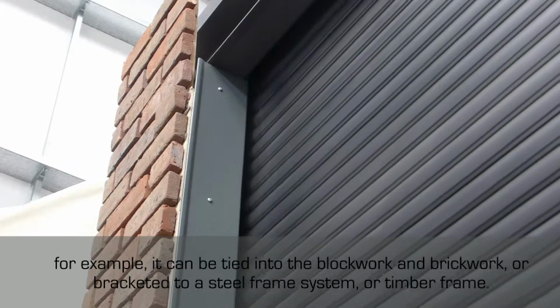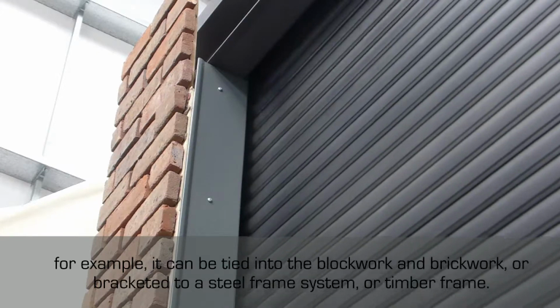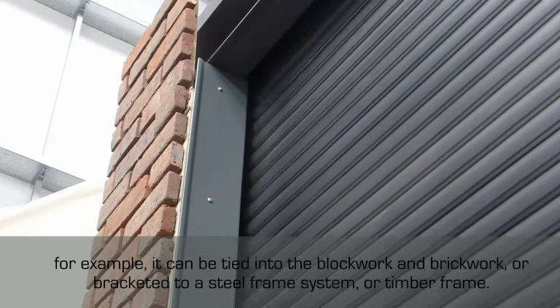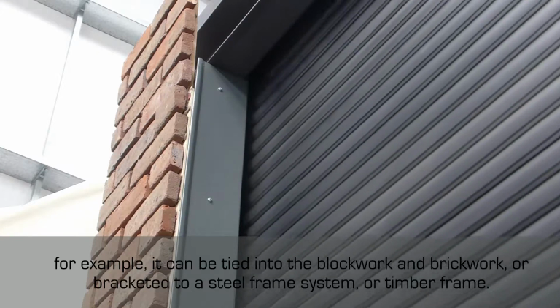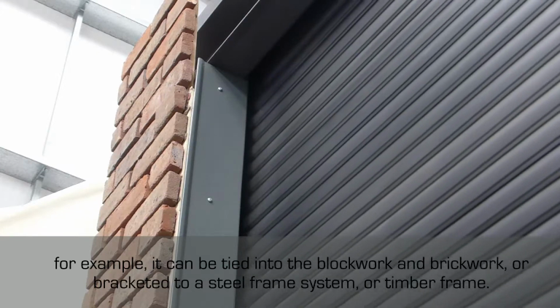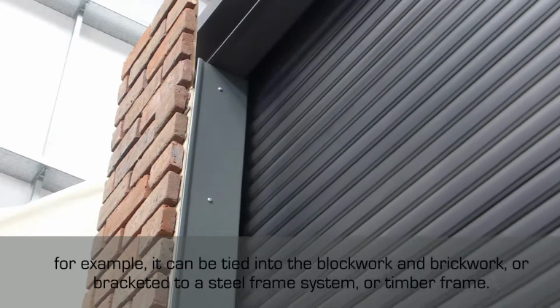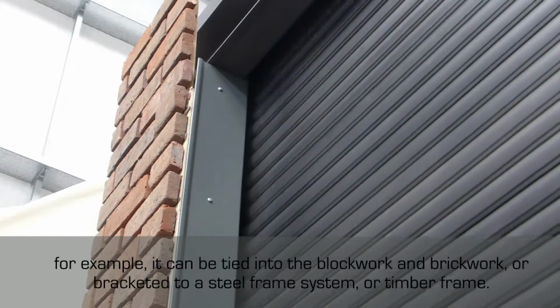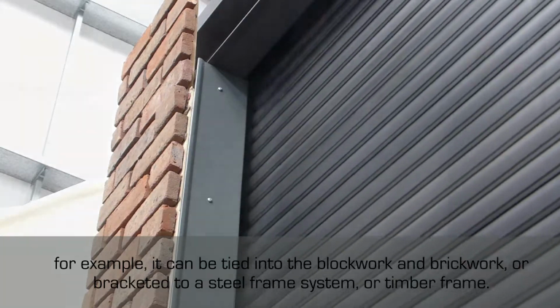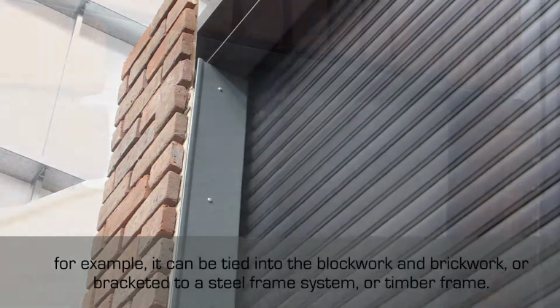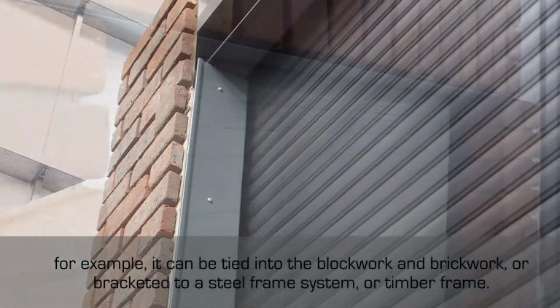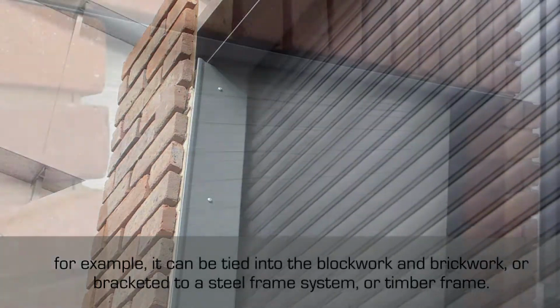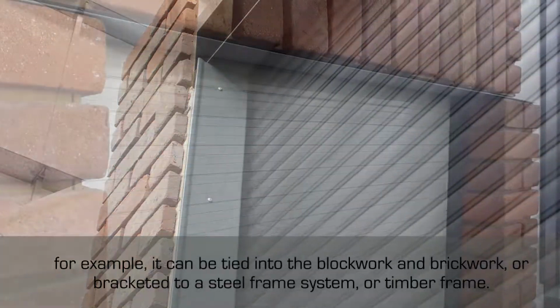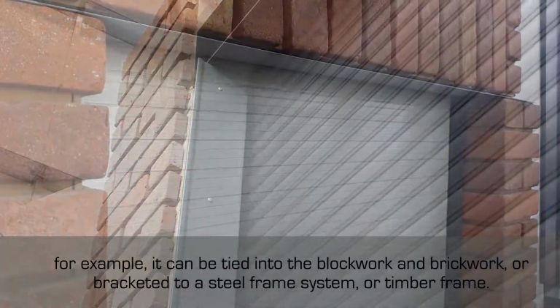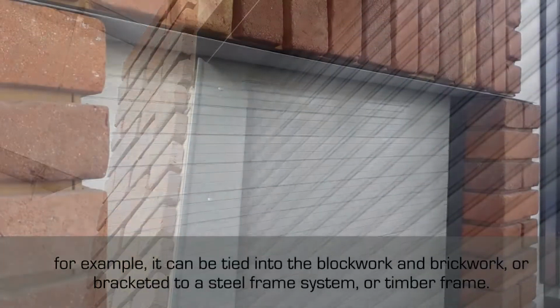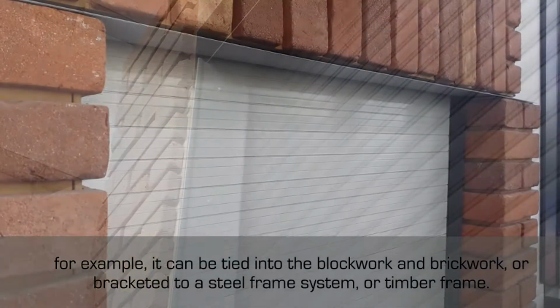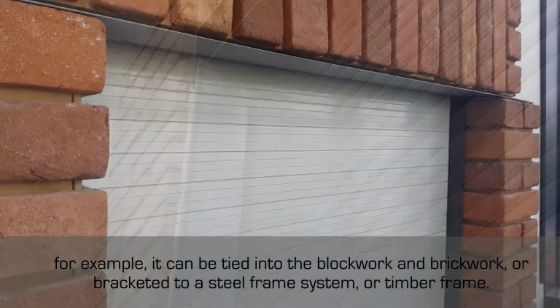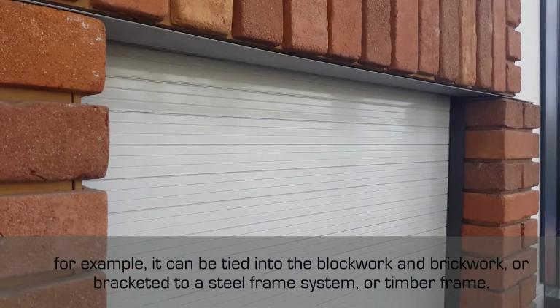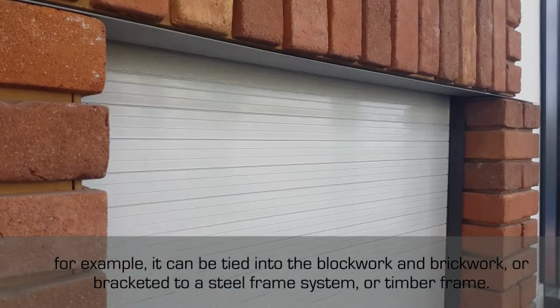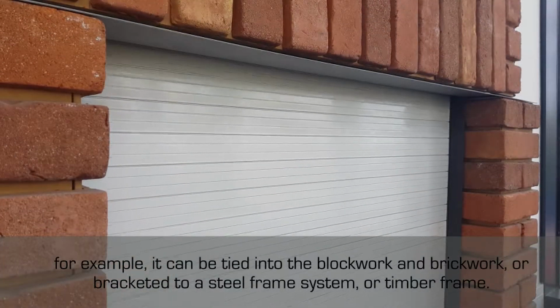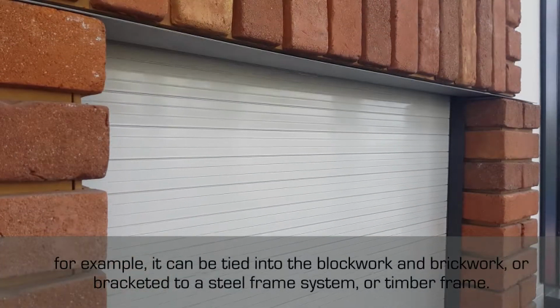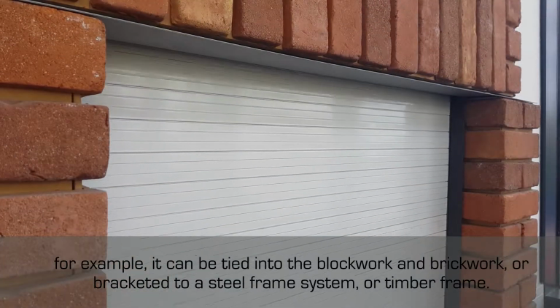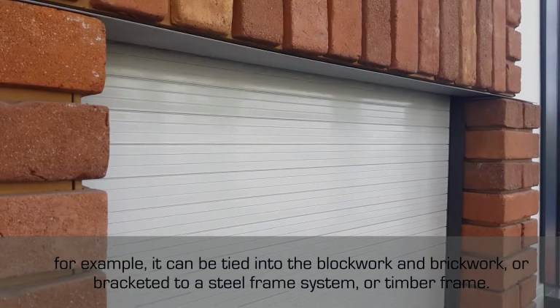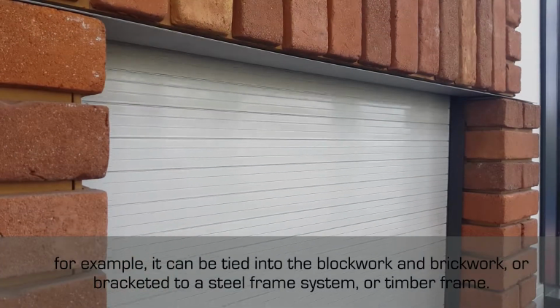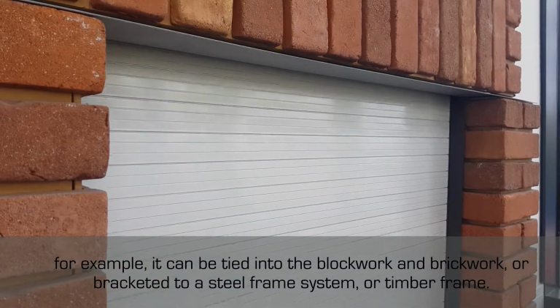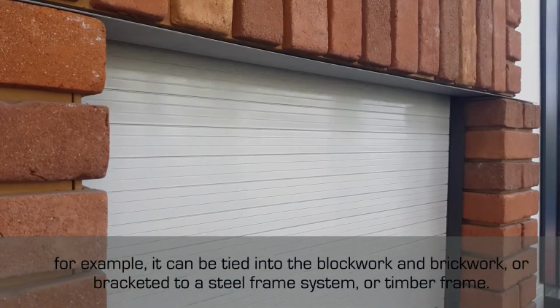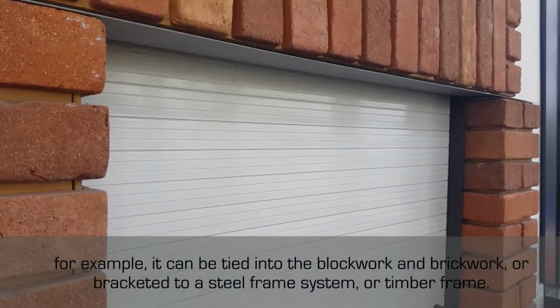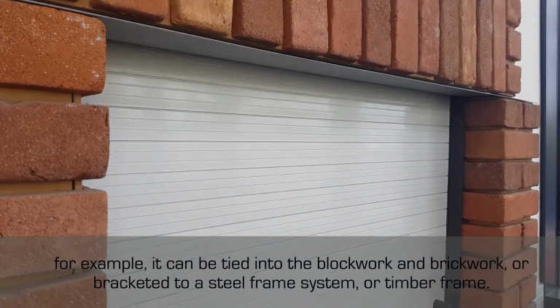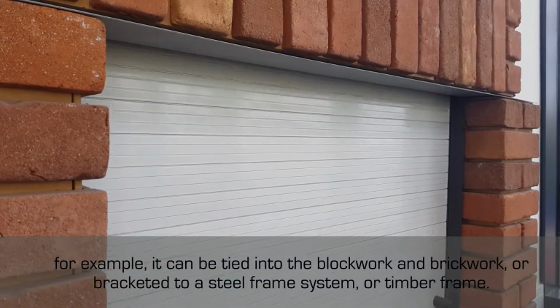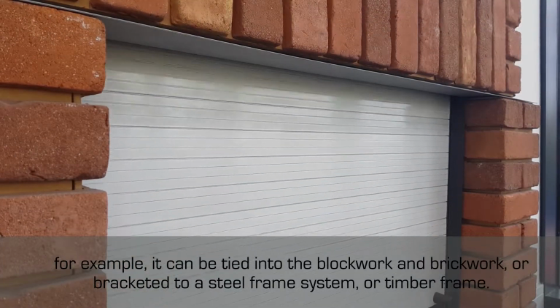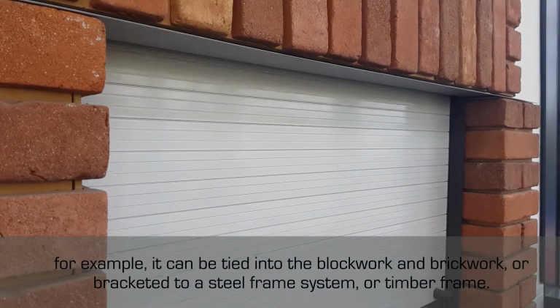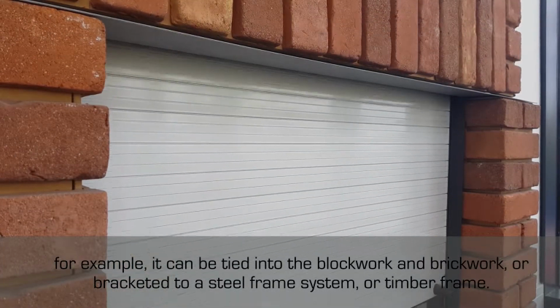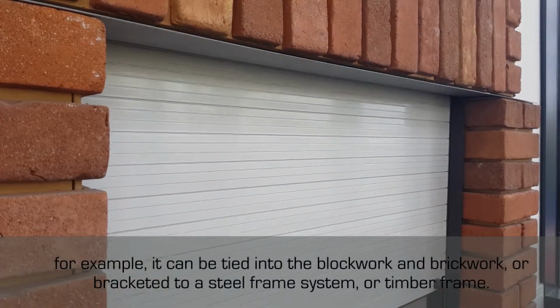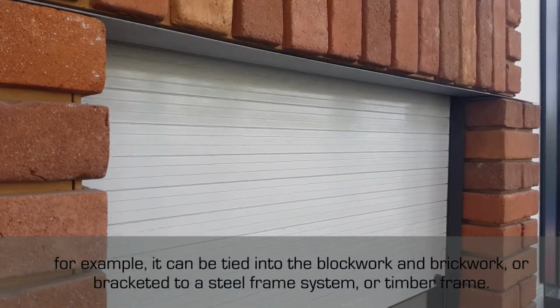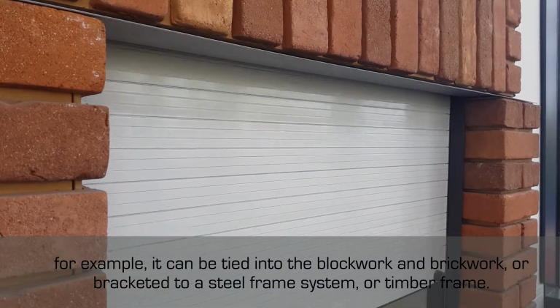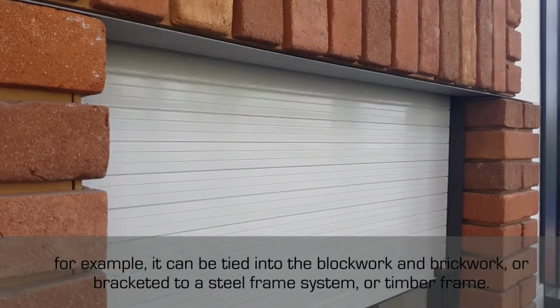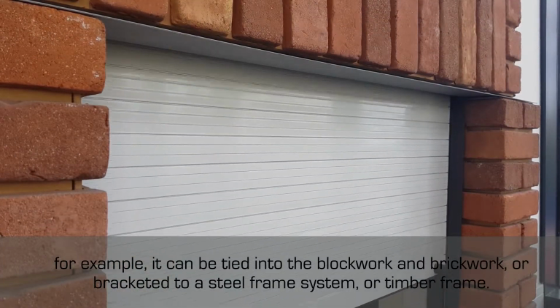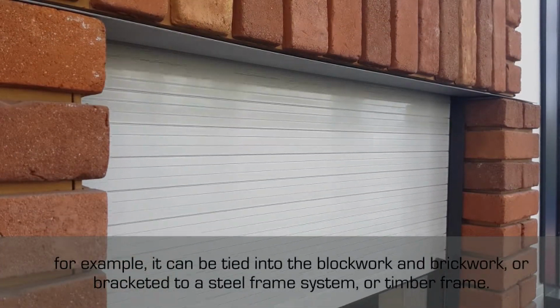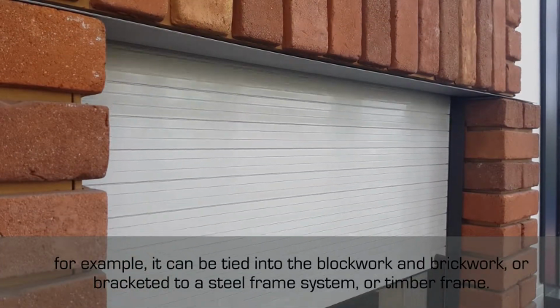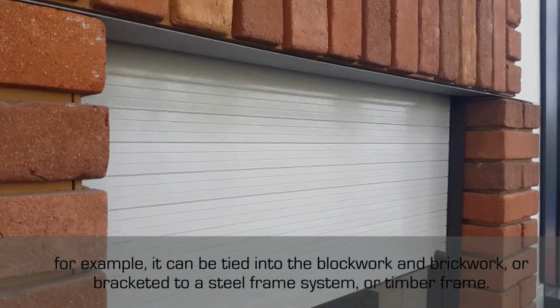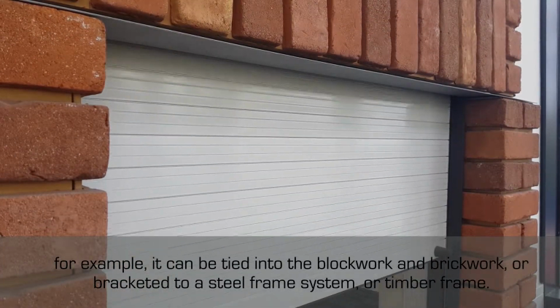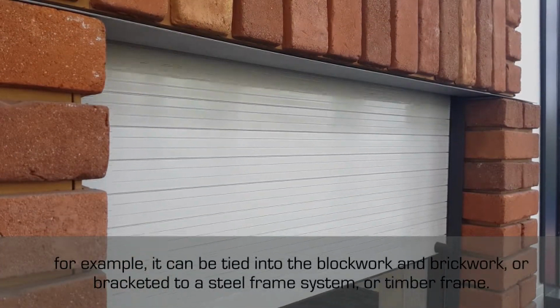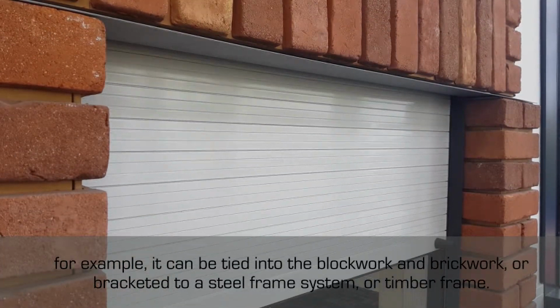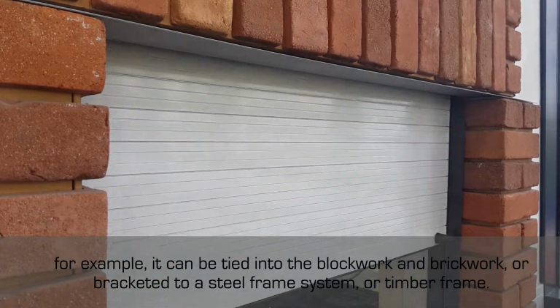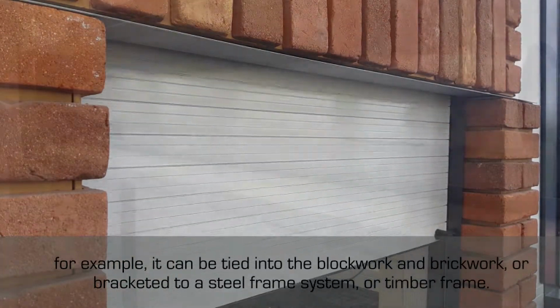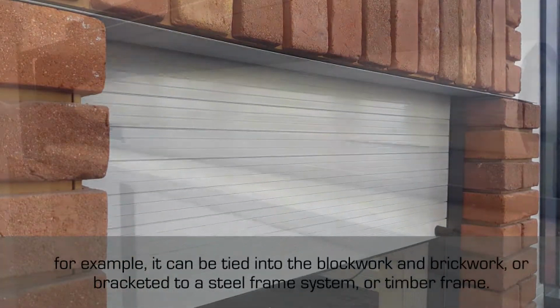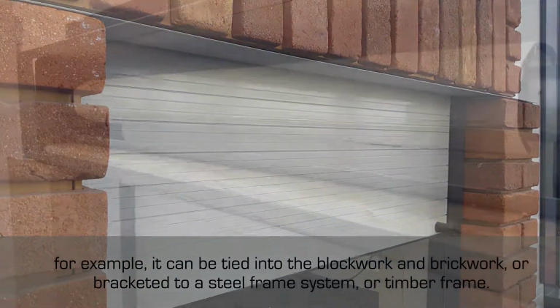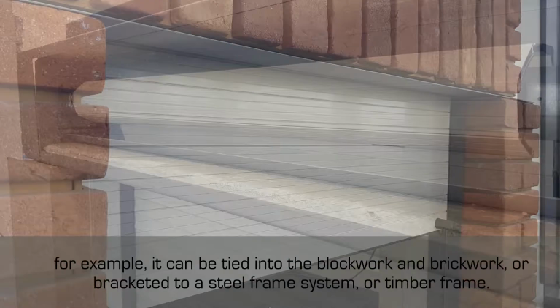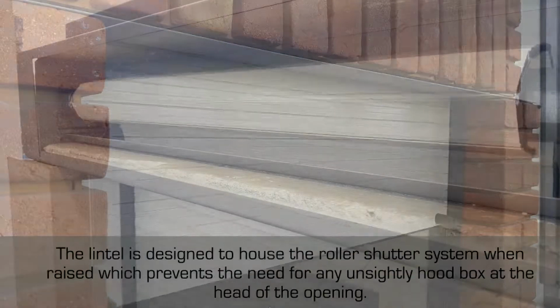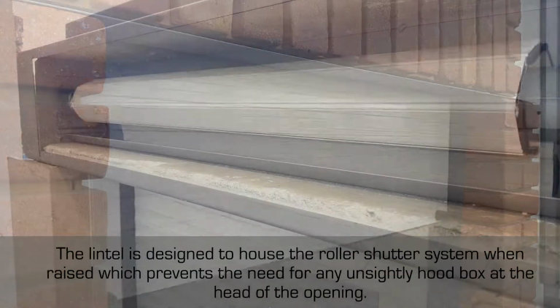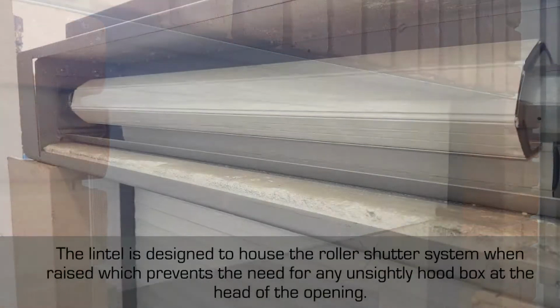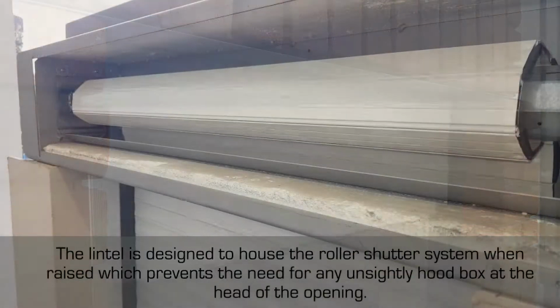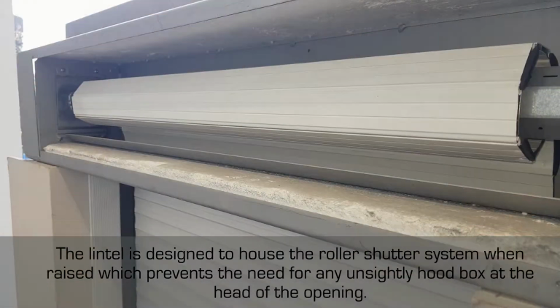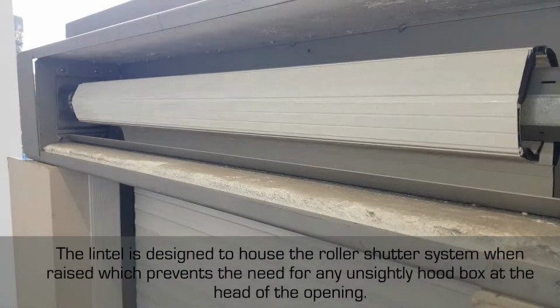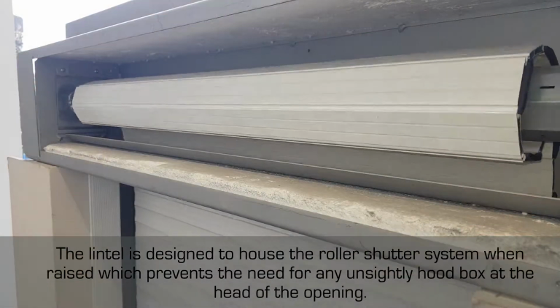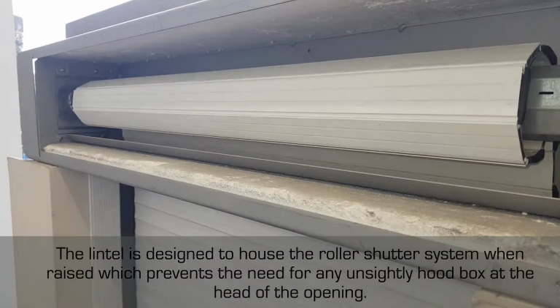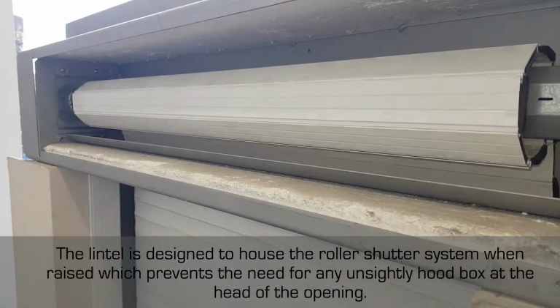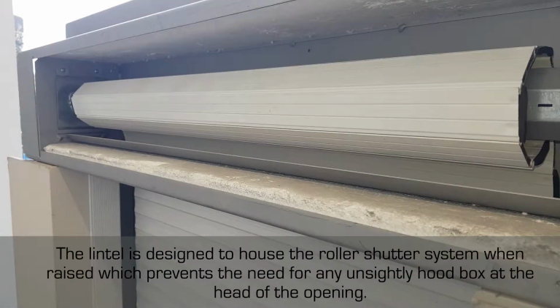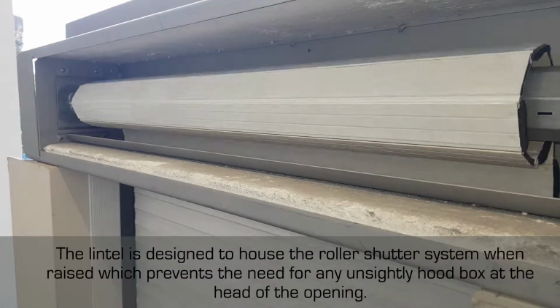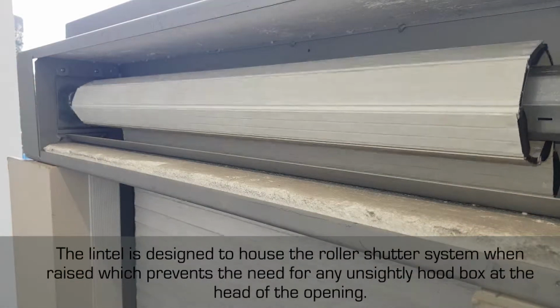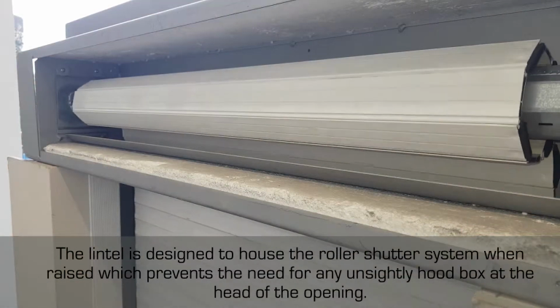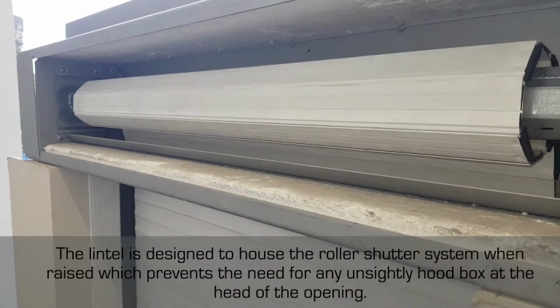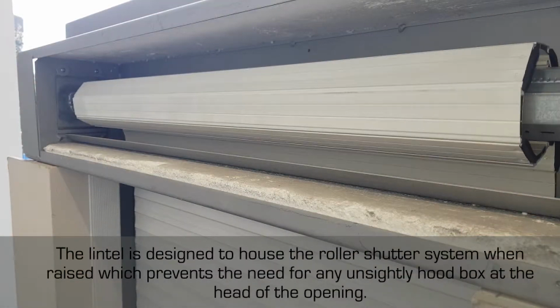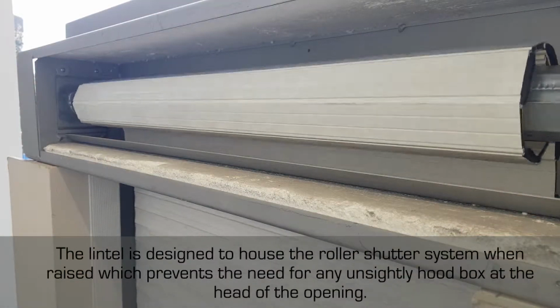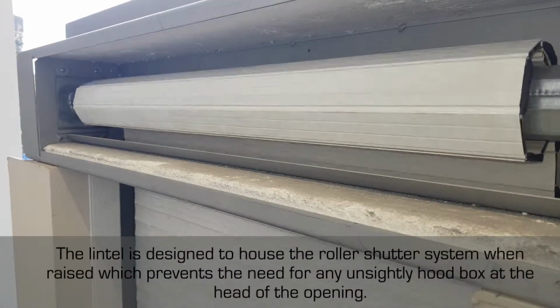The lintel is designed to house the roller shutter system when raised, which prevents the need for any unsightly hood box at the head of the opening.